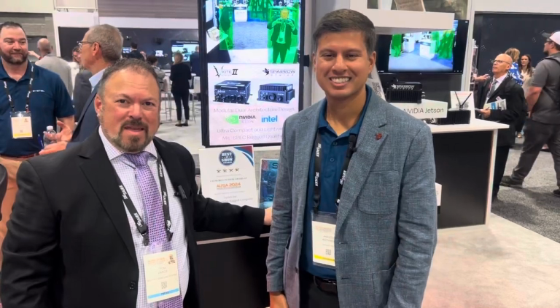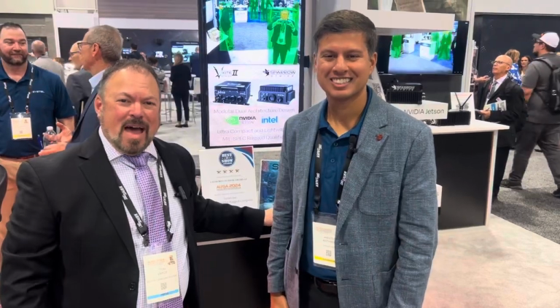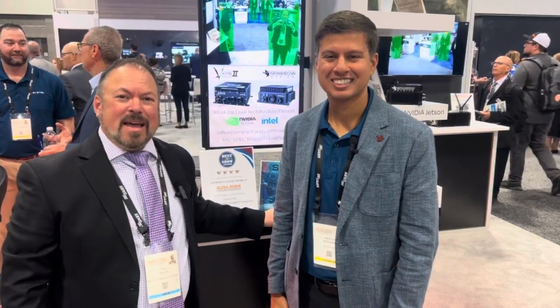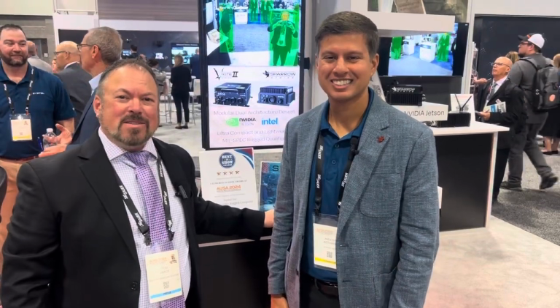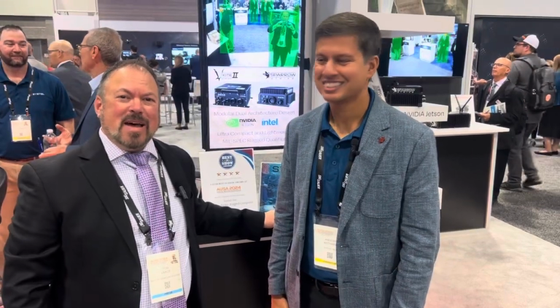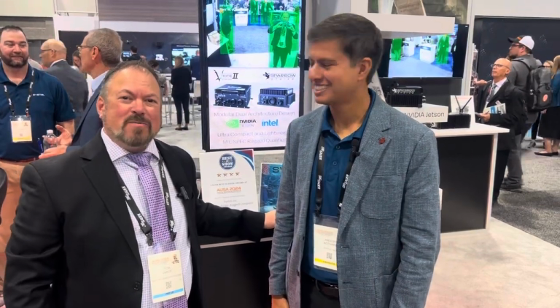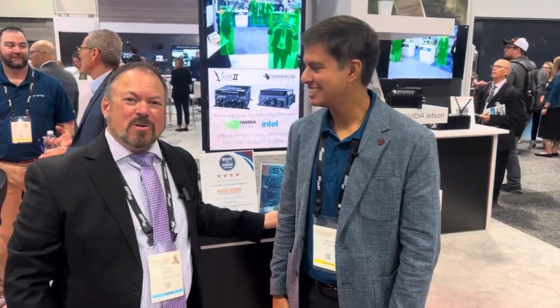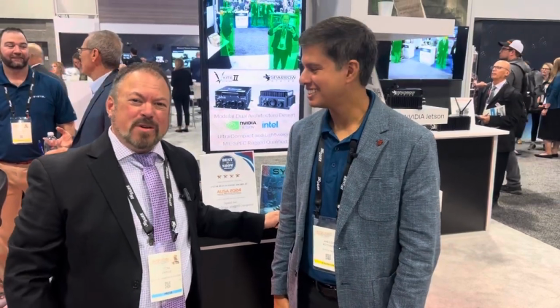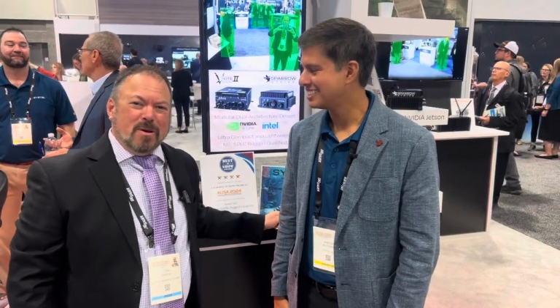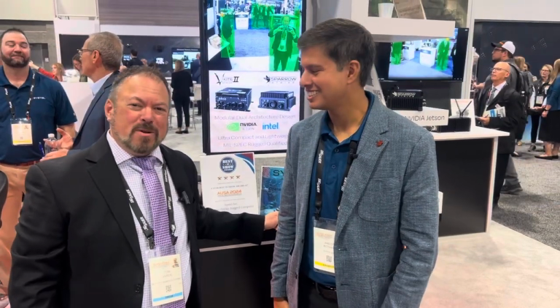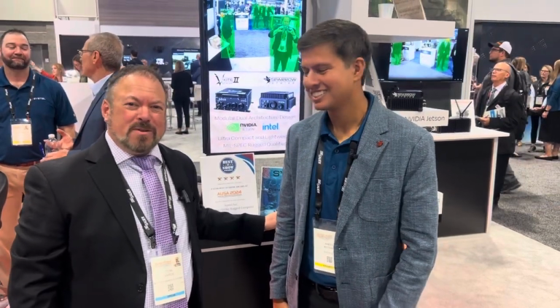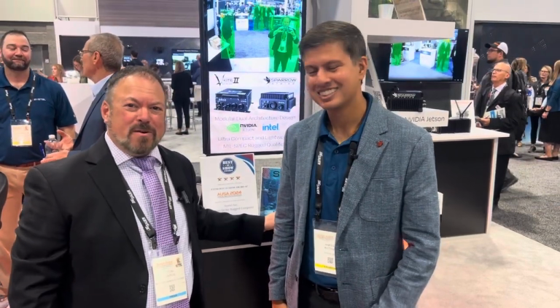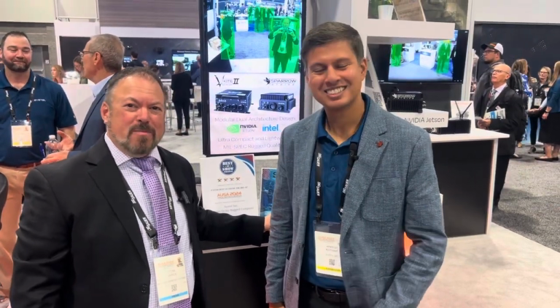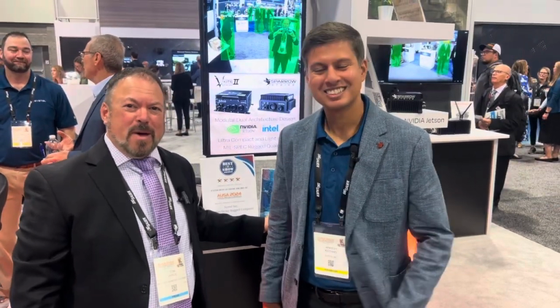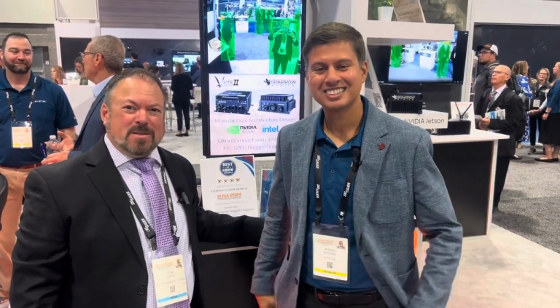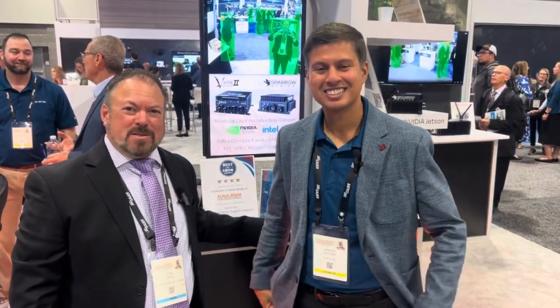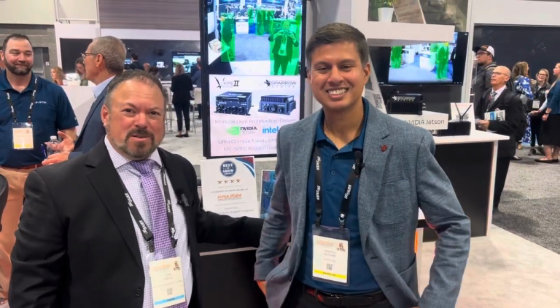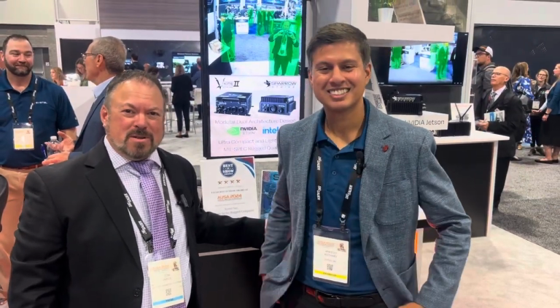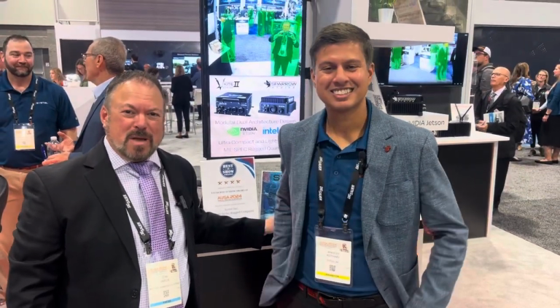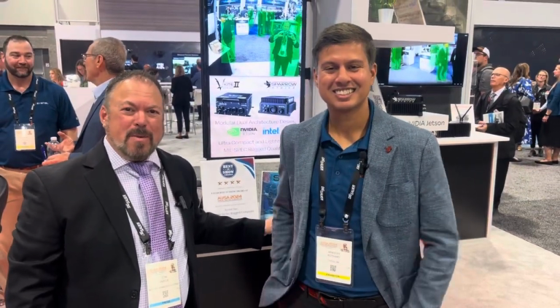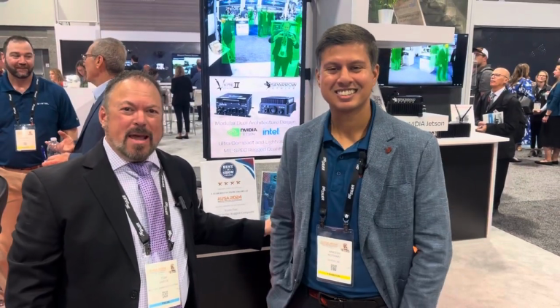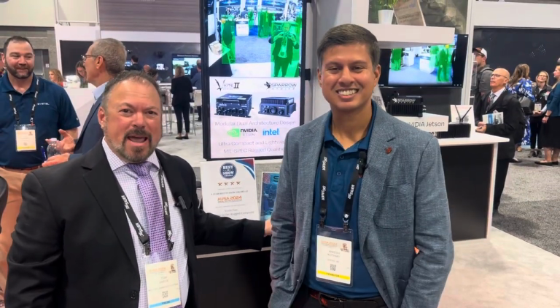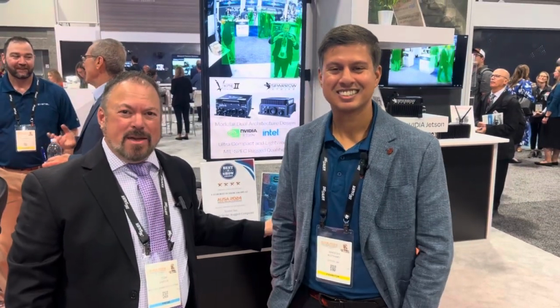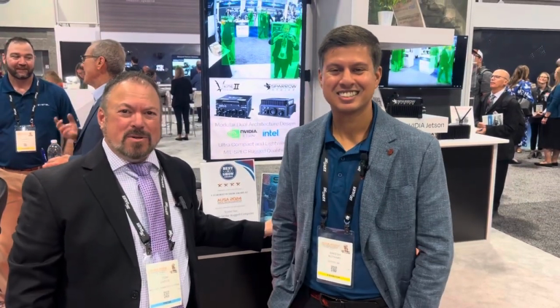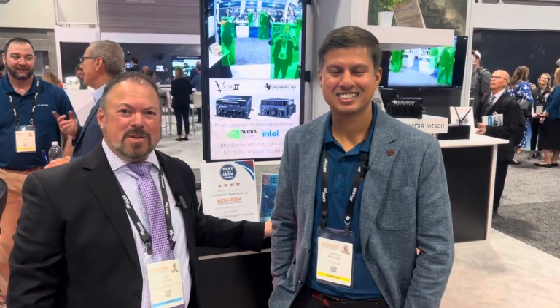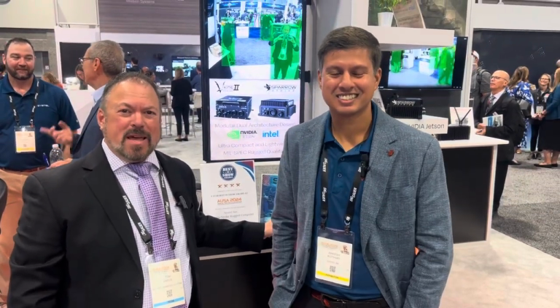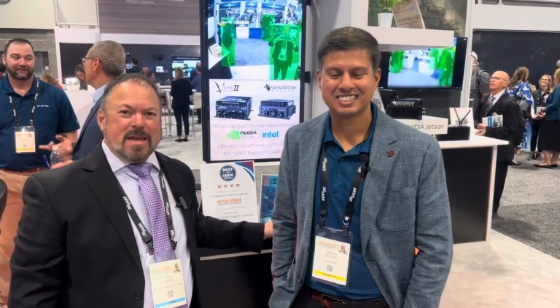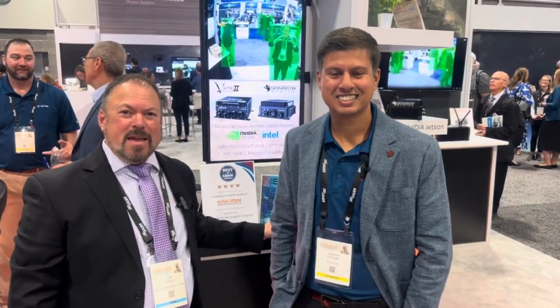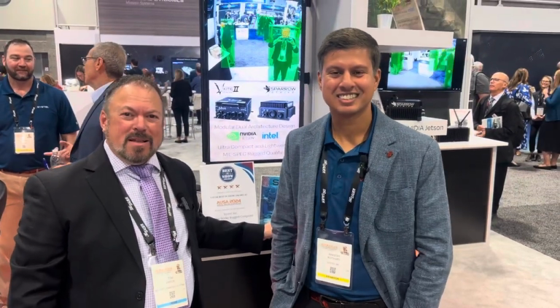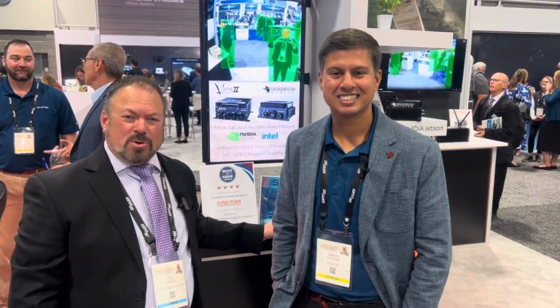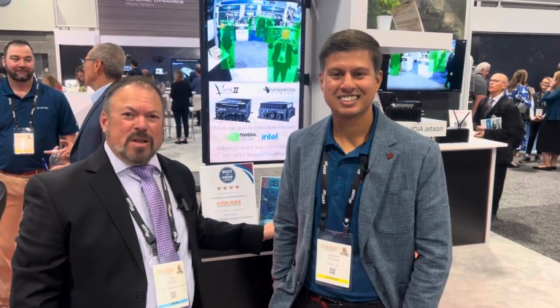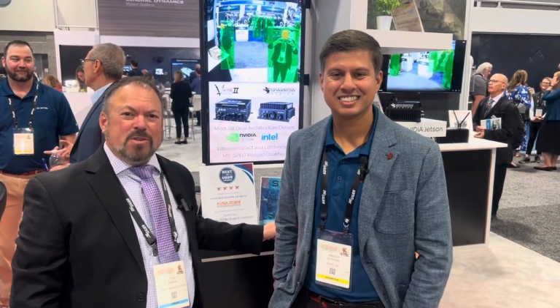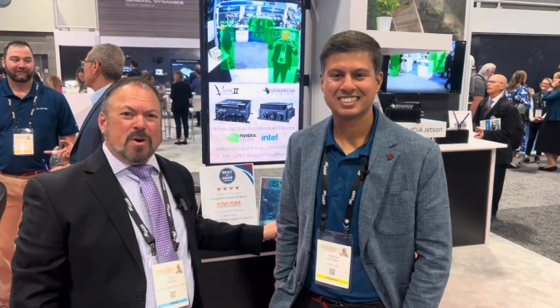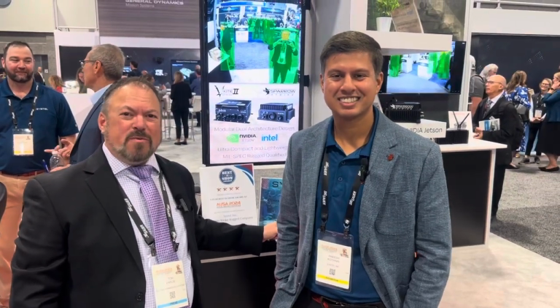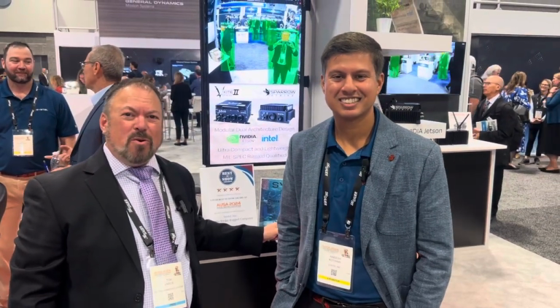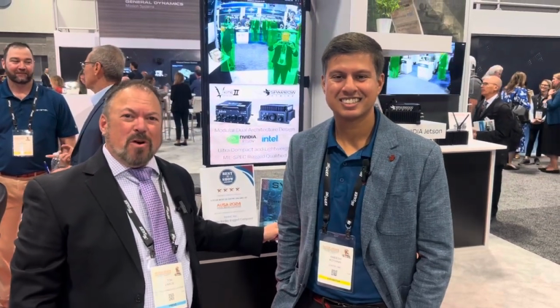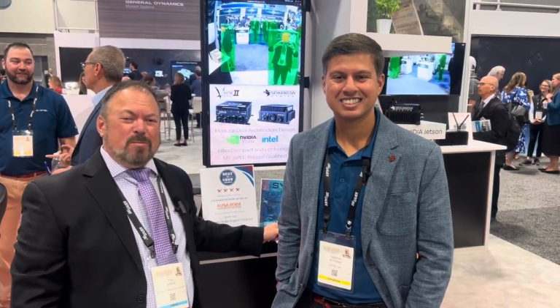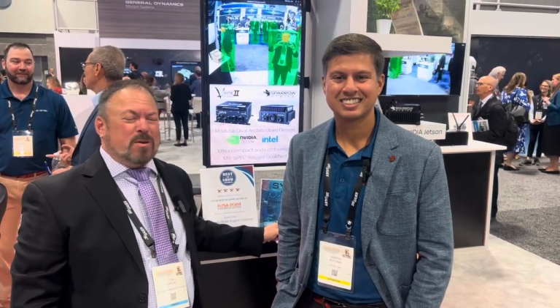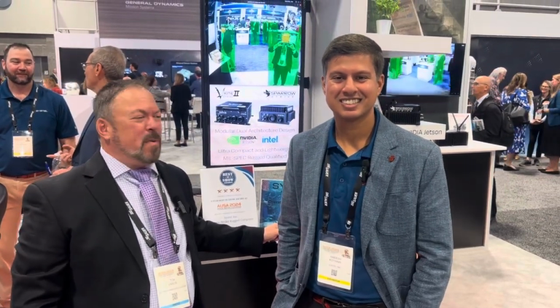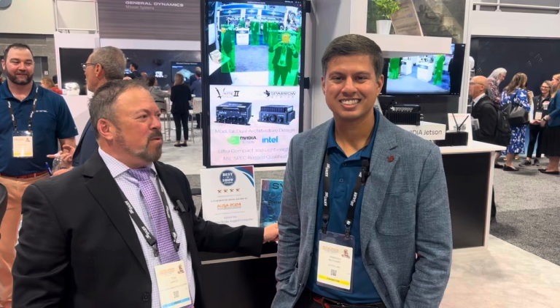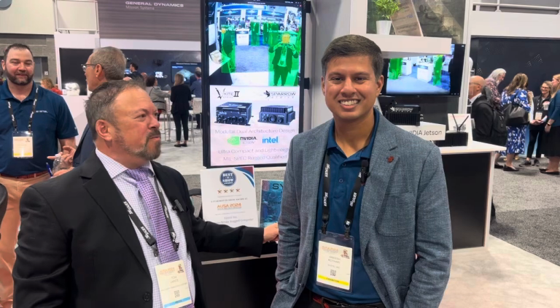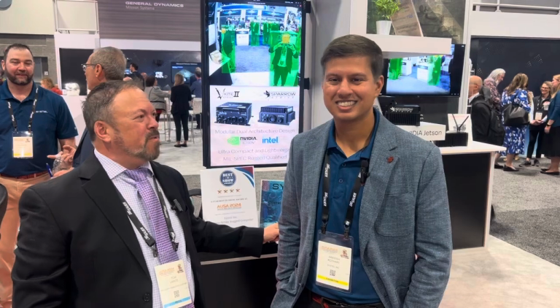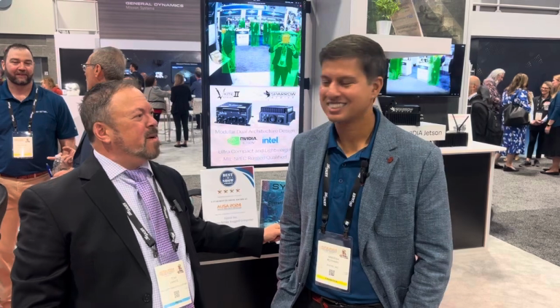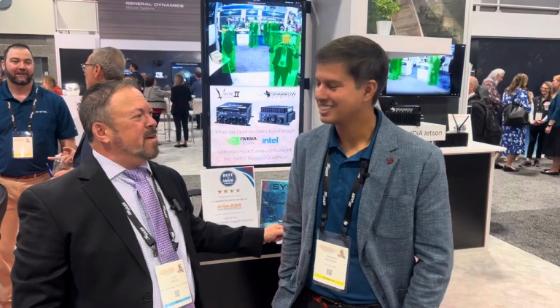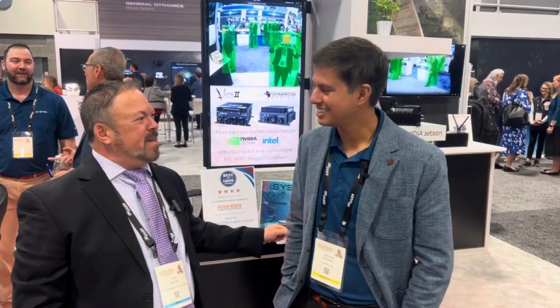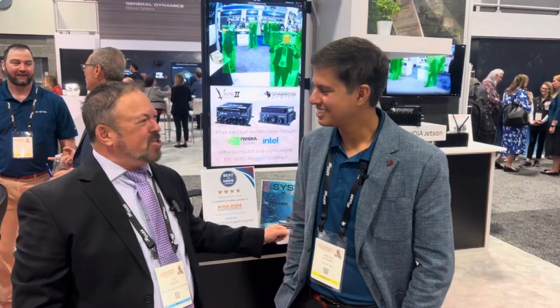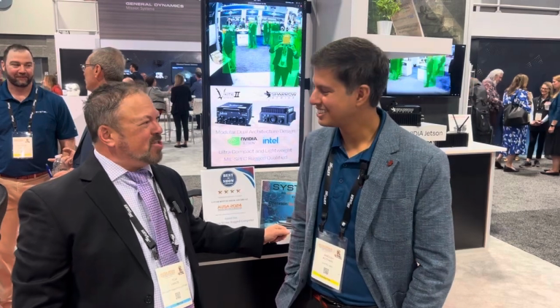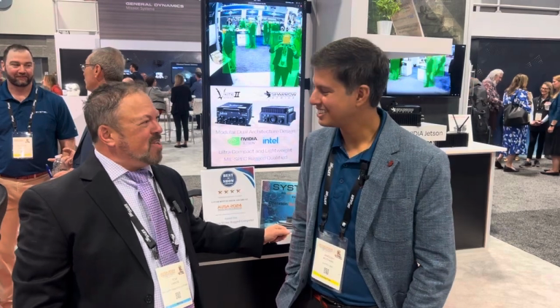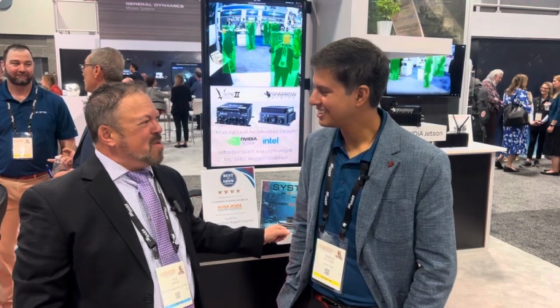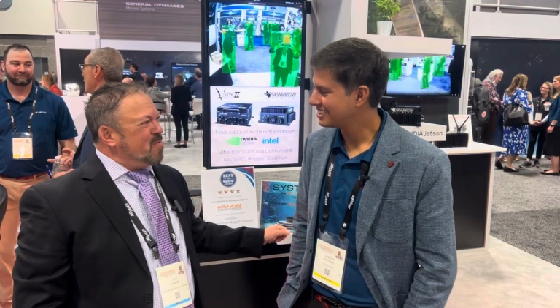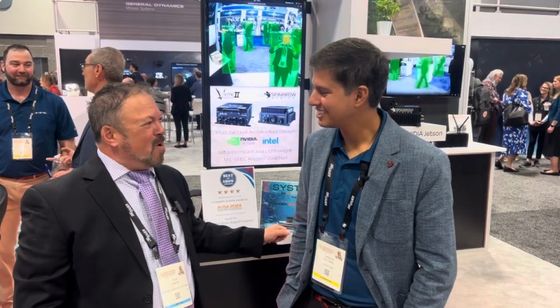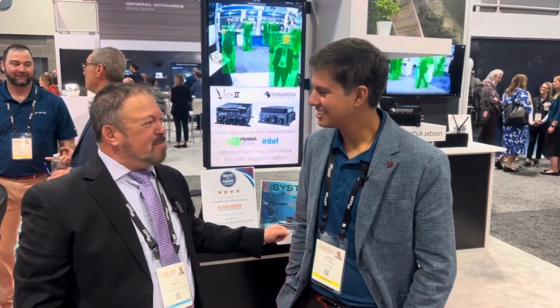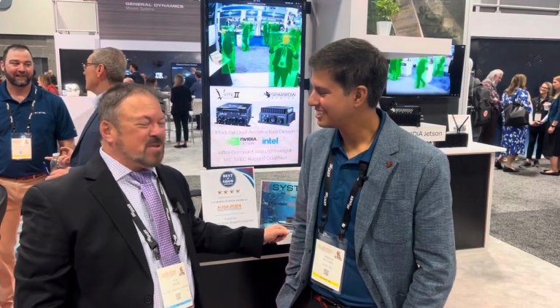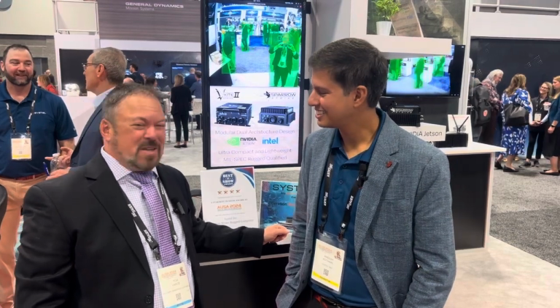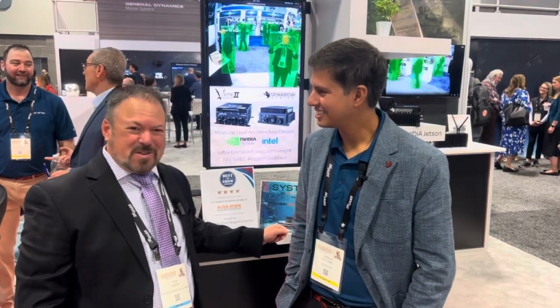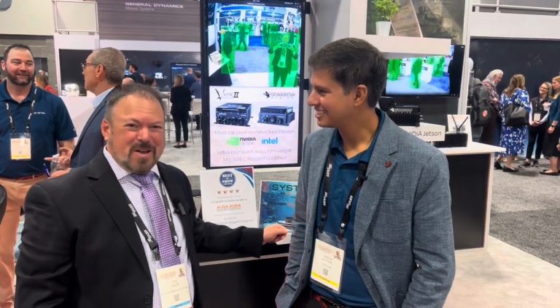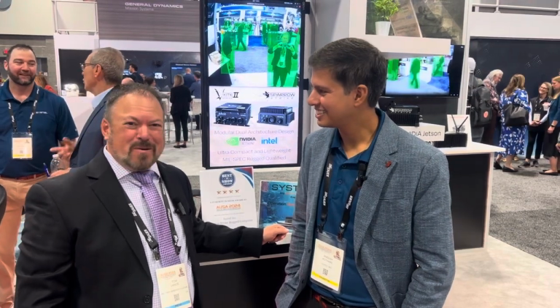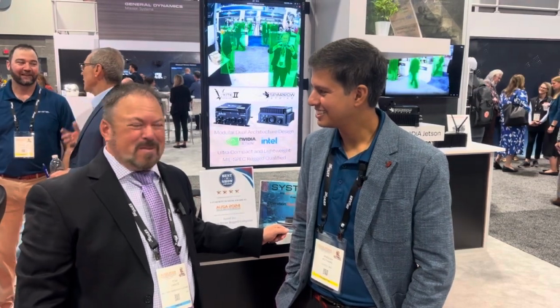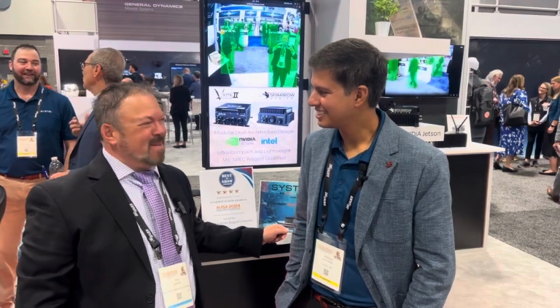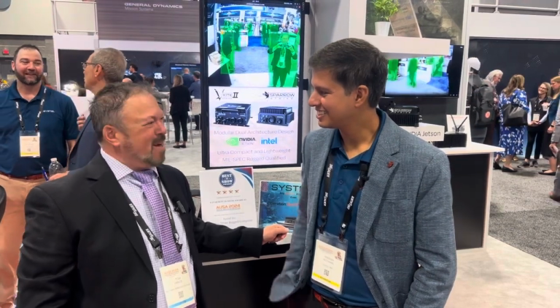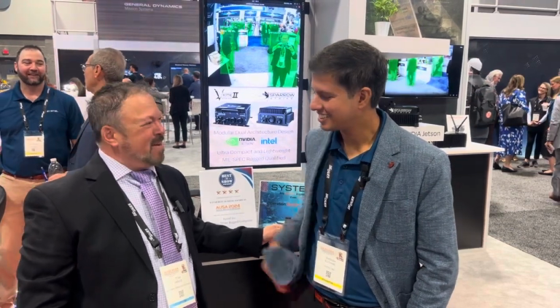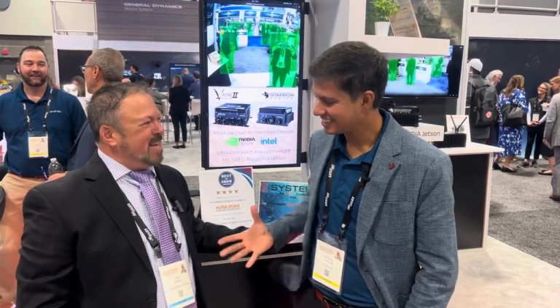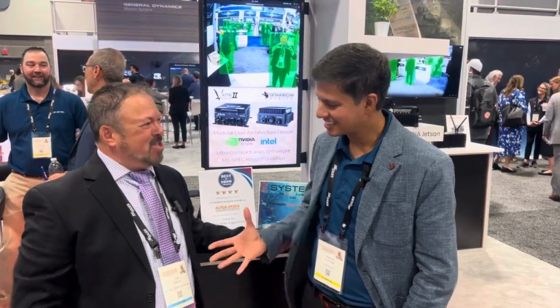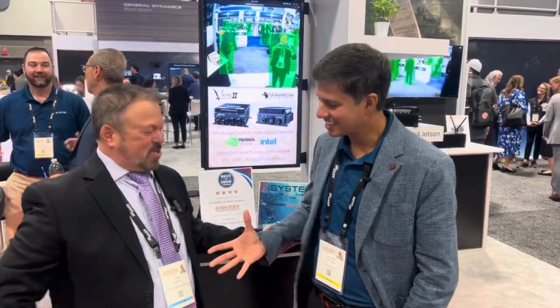Hi, Tom Parsi, Military Embedded Systems. I'm at AUSA 2024. I'm with my old friend Anish from Sysdell. How are you, Anish?